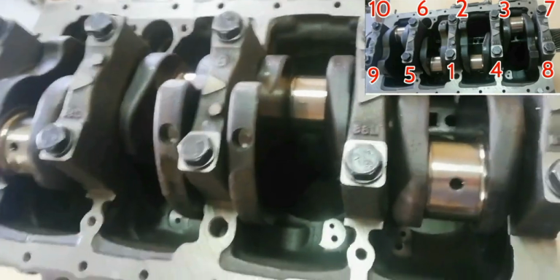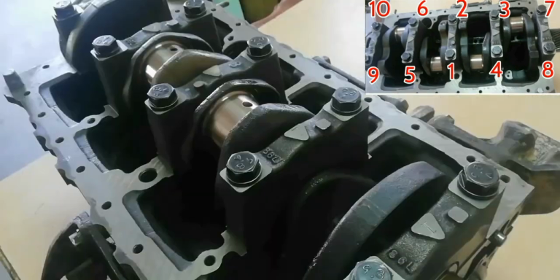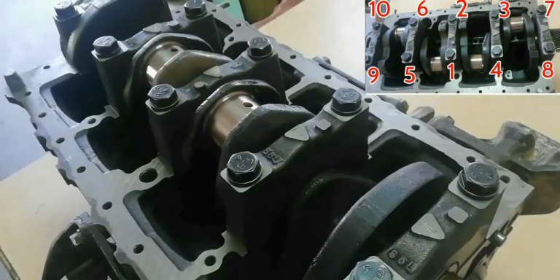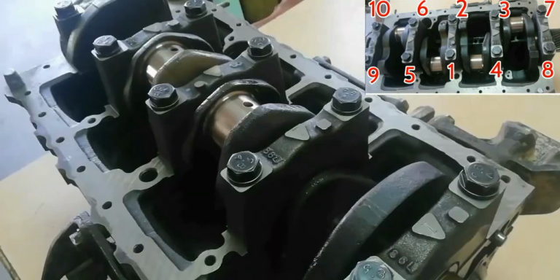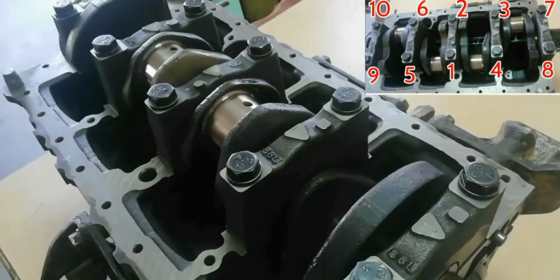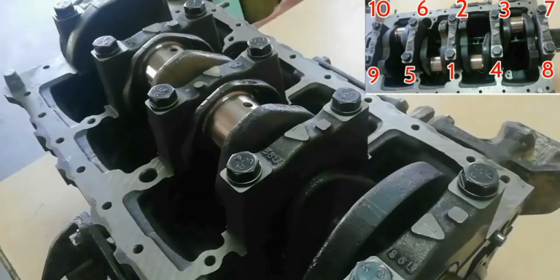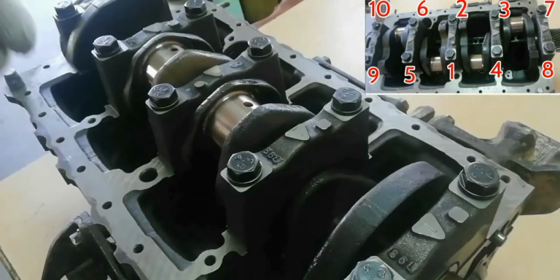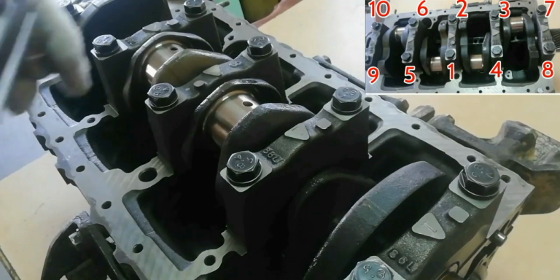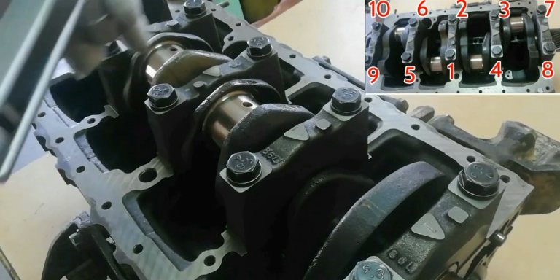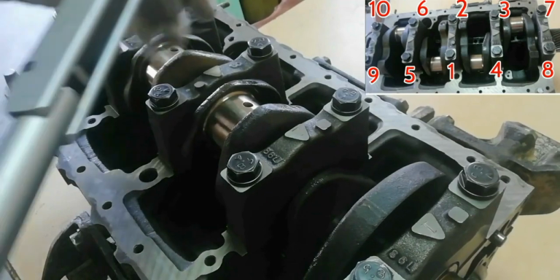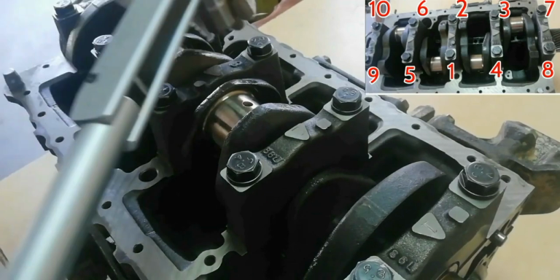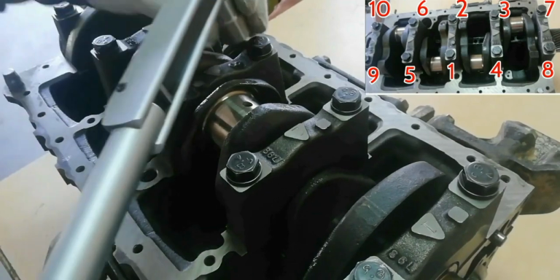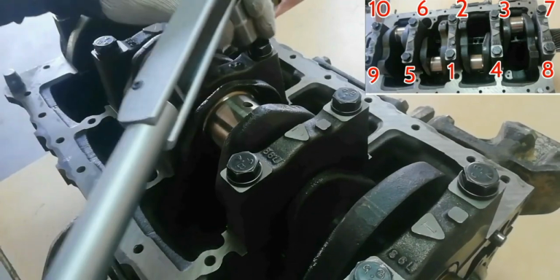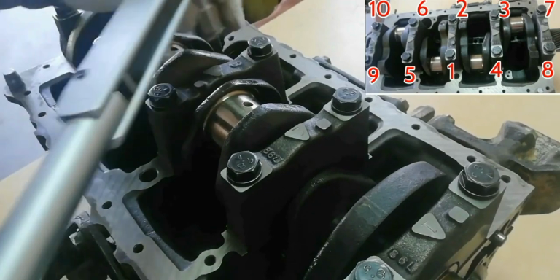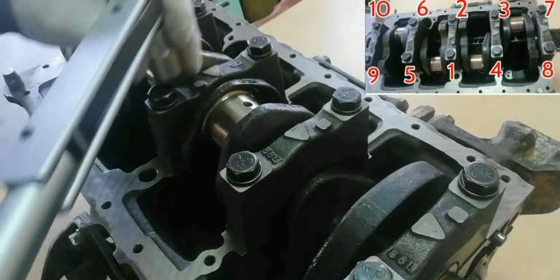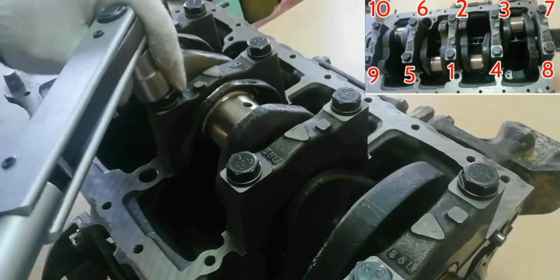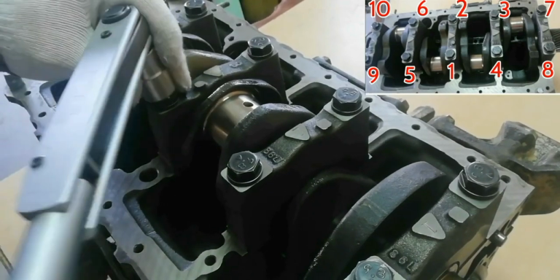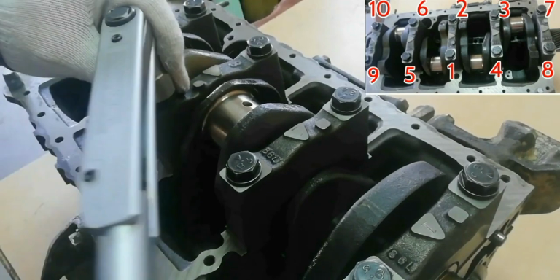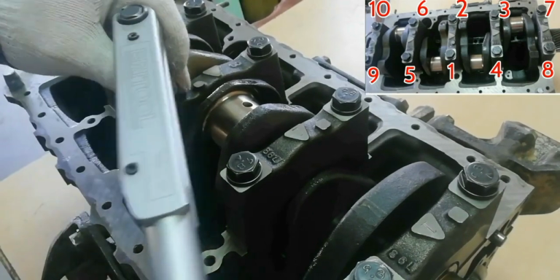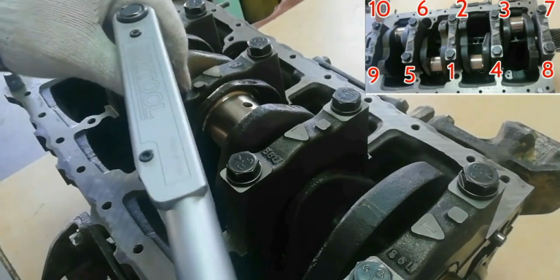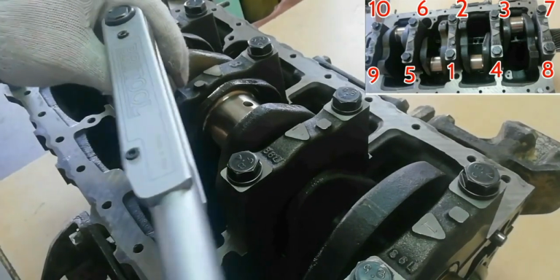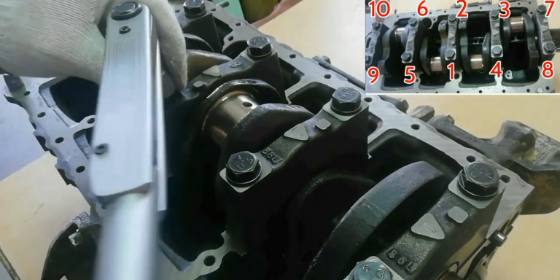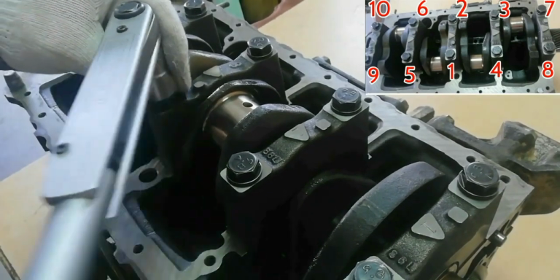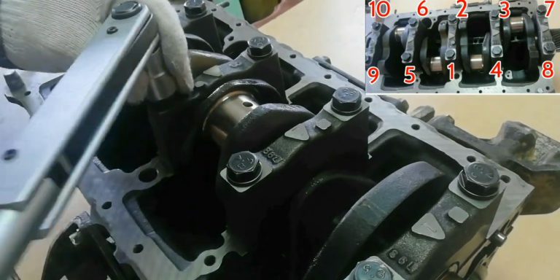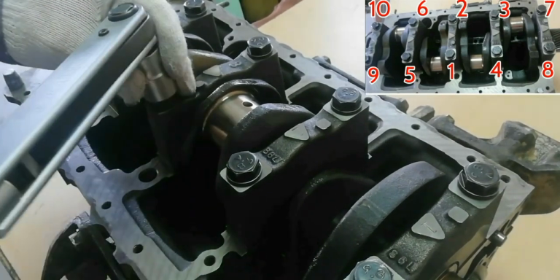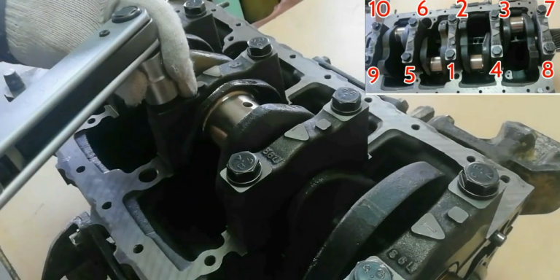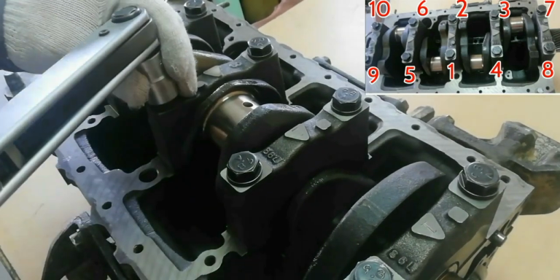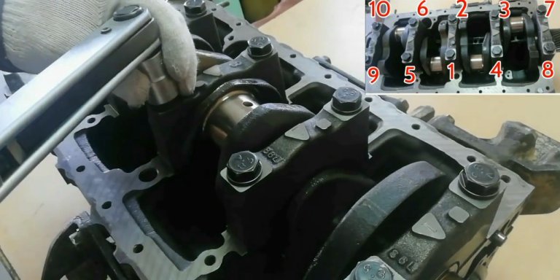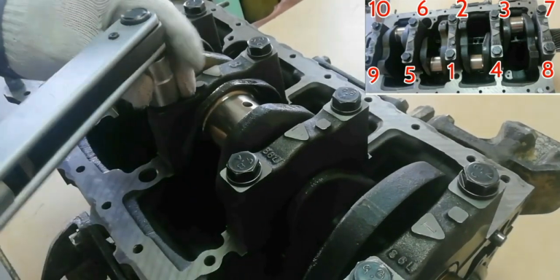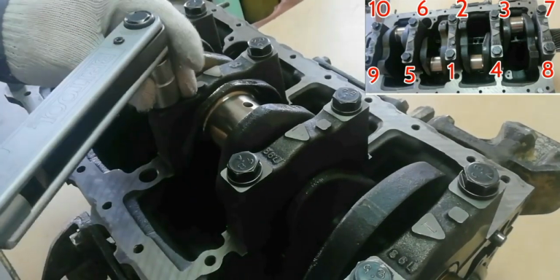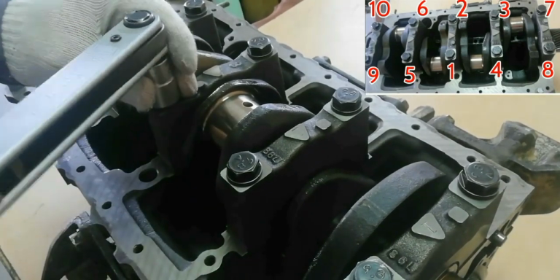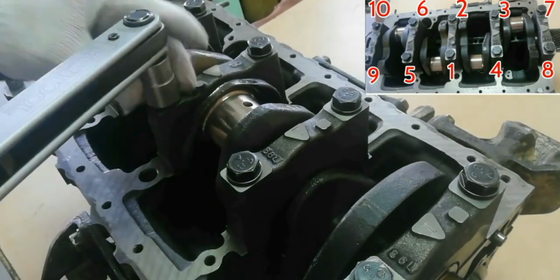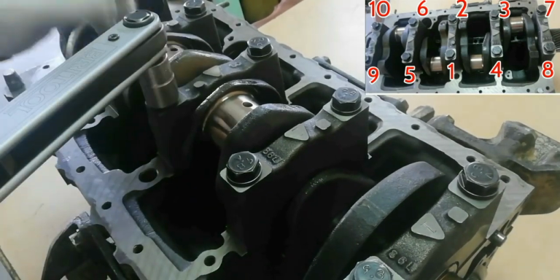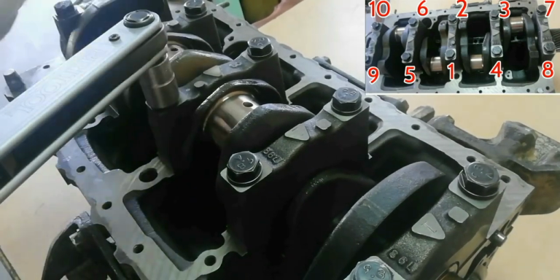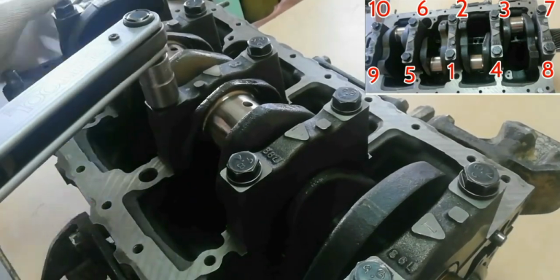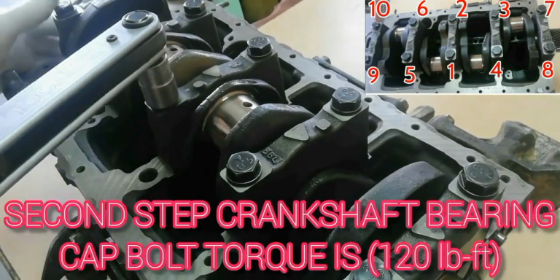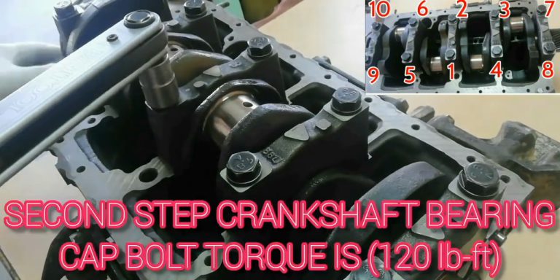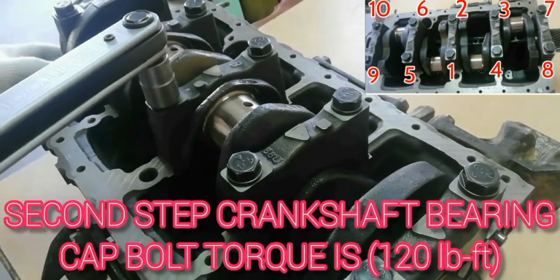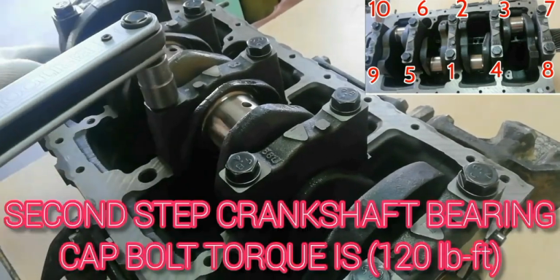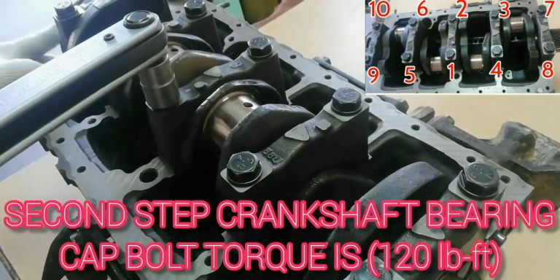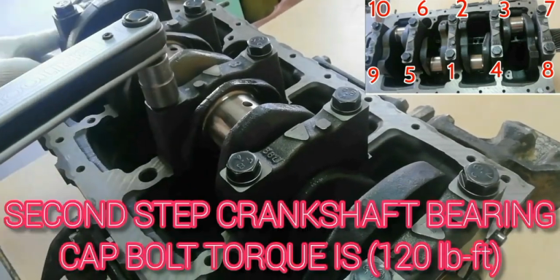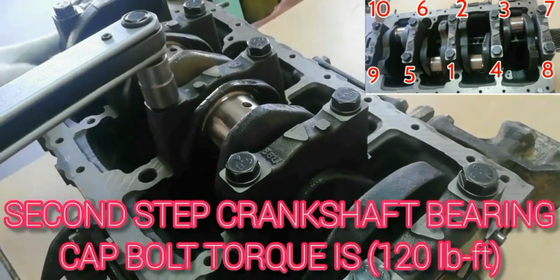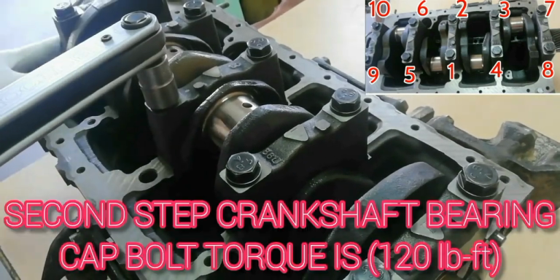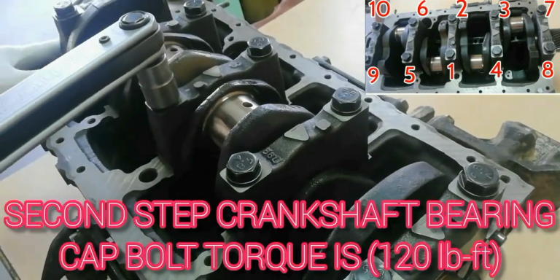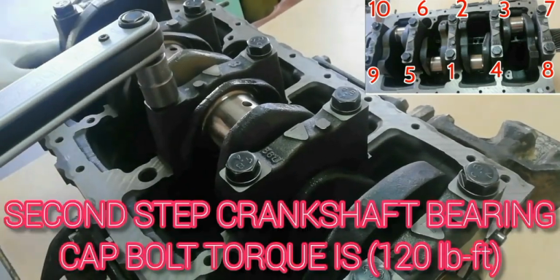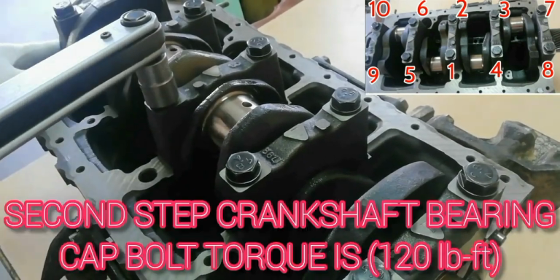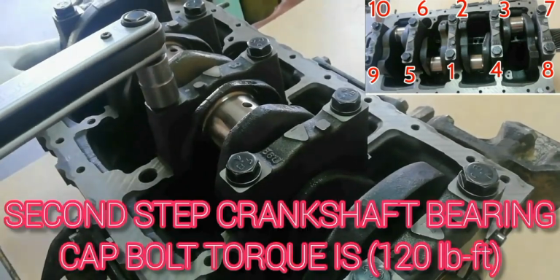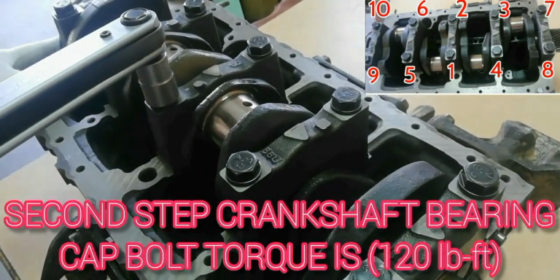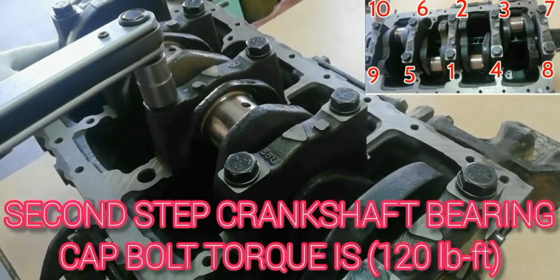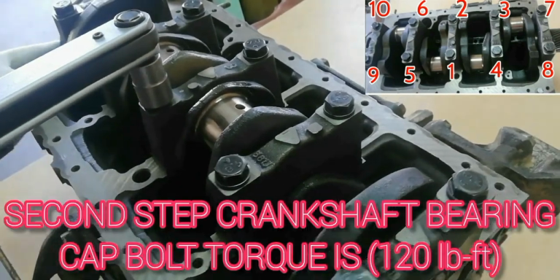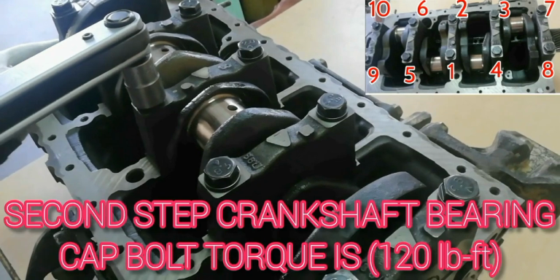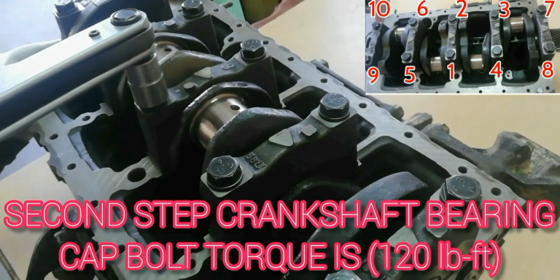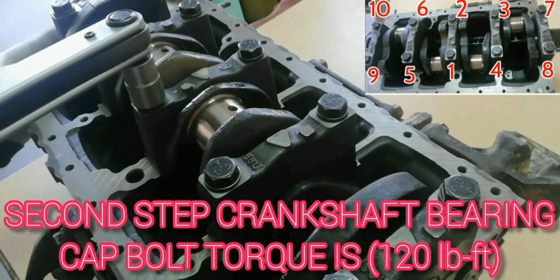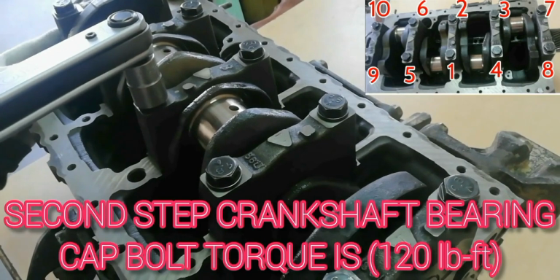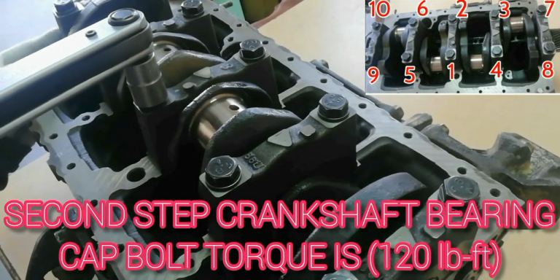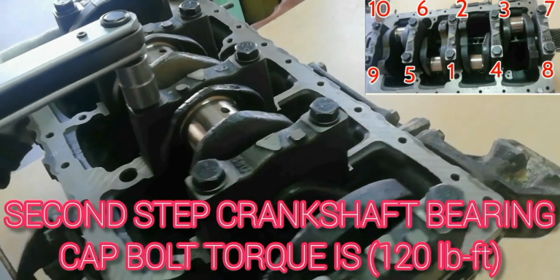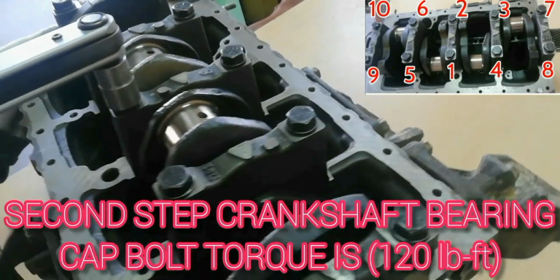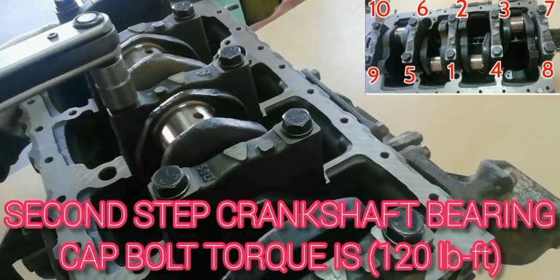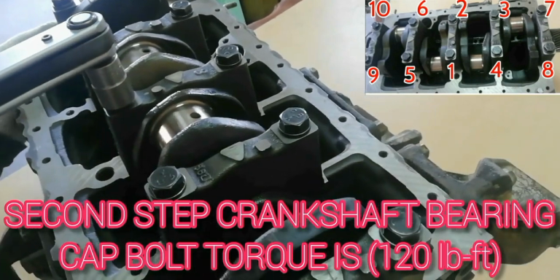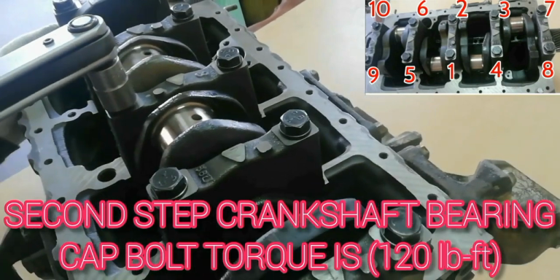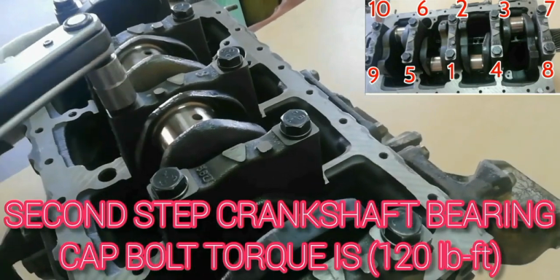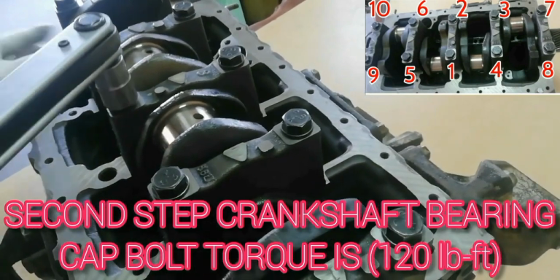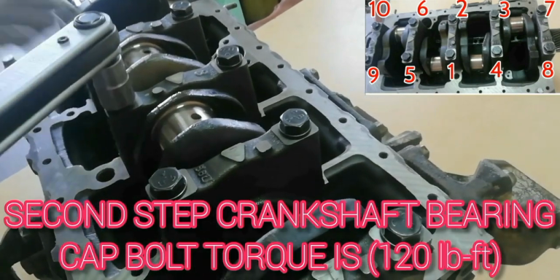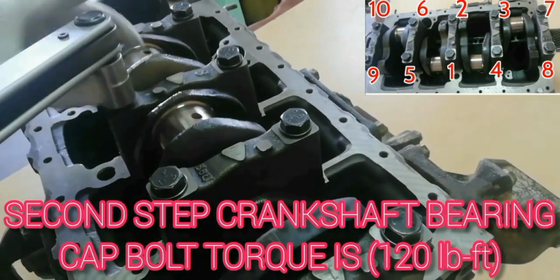Proceed to the second step. The crankshaft bearing cap bolt torque is 120 foot-pounds, following the numerical orders shown on the screen.